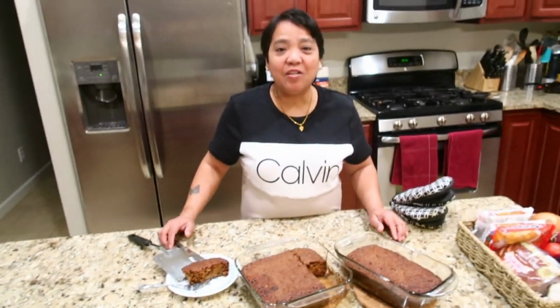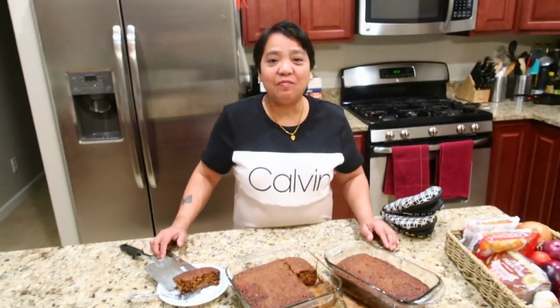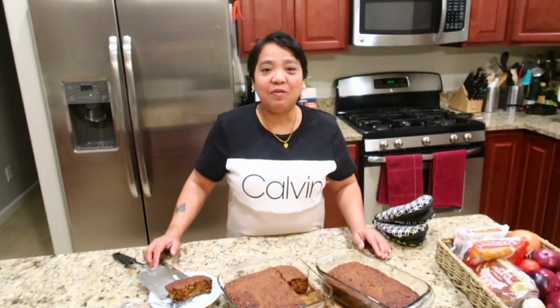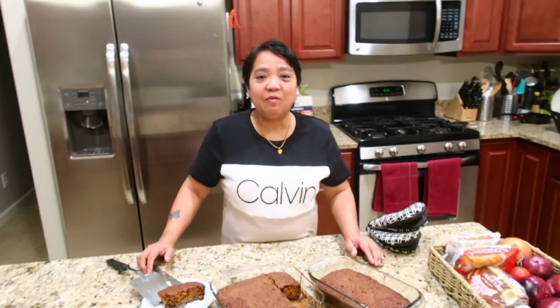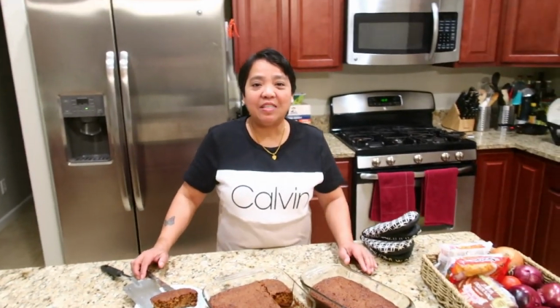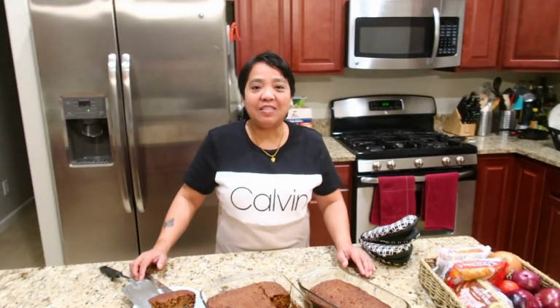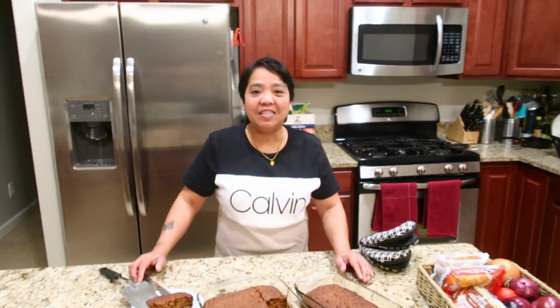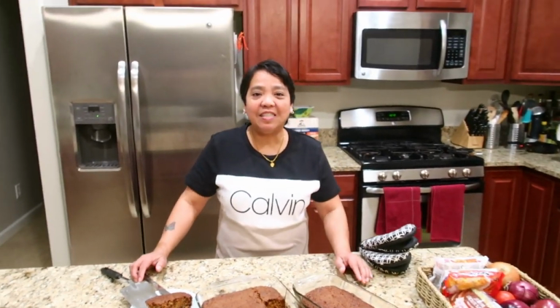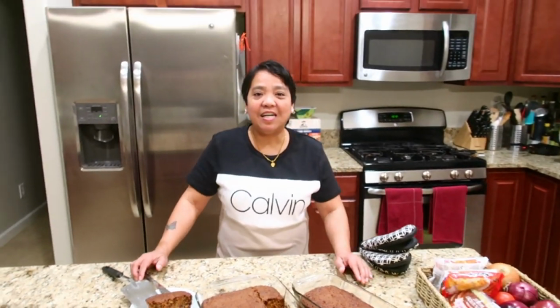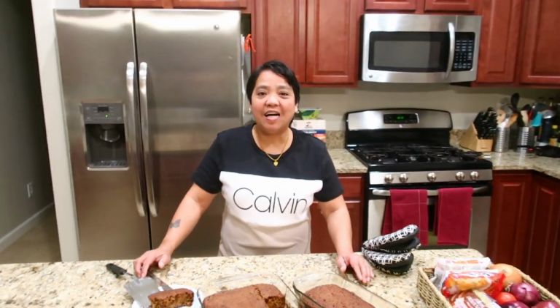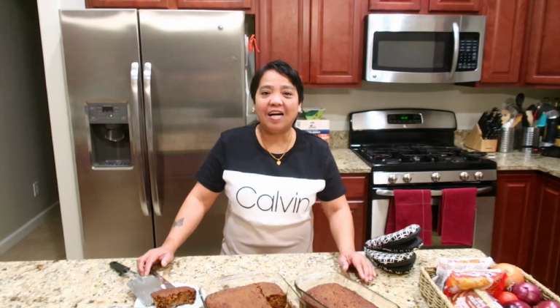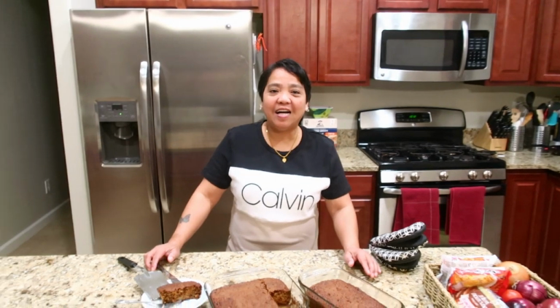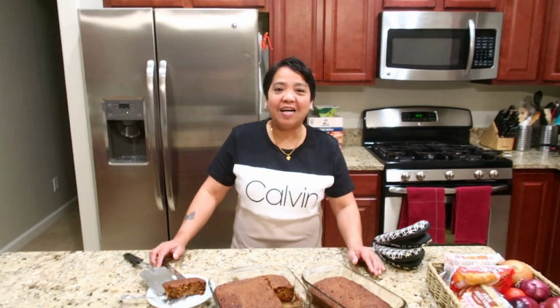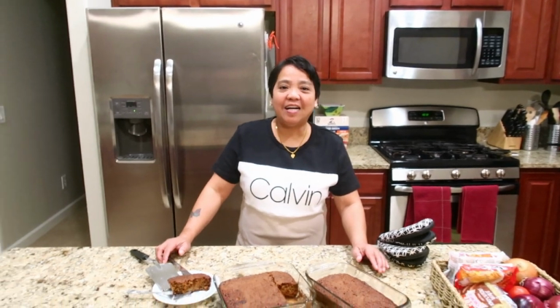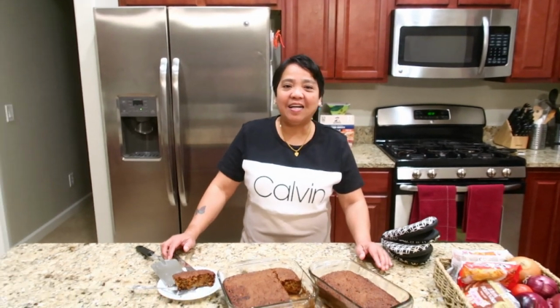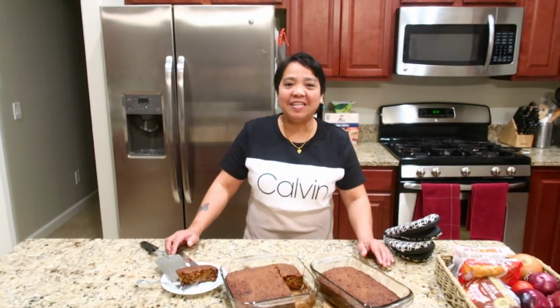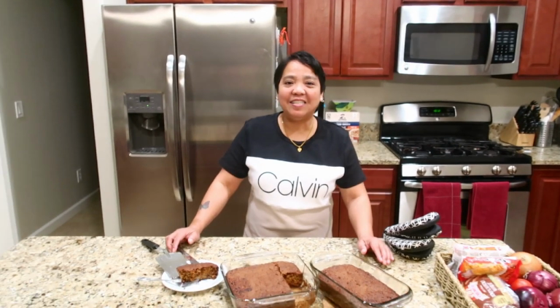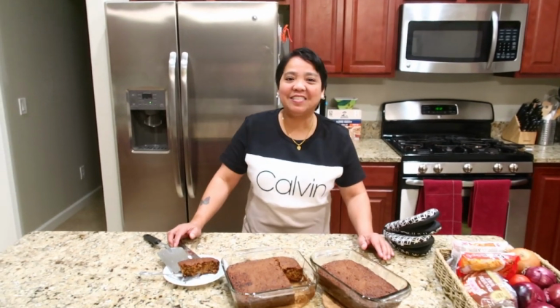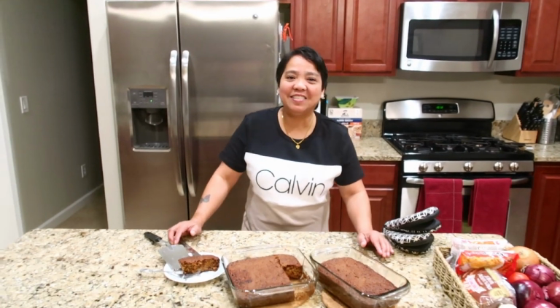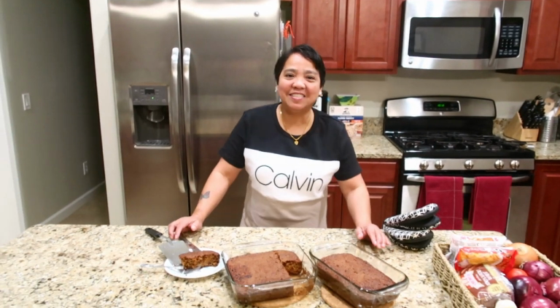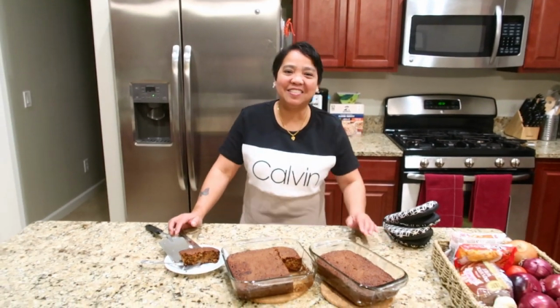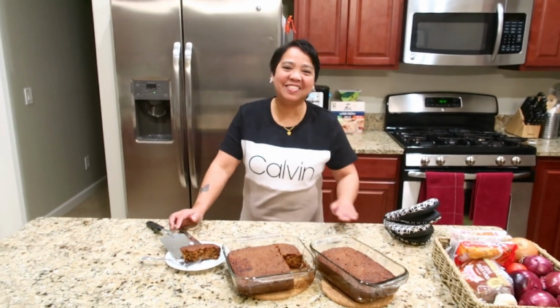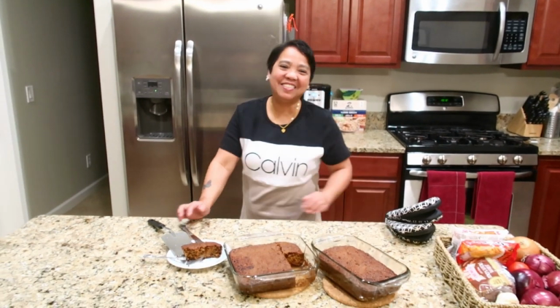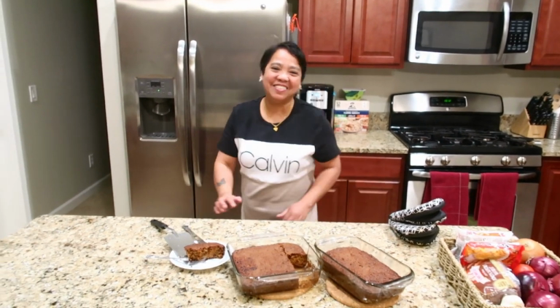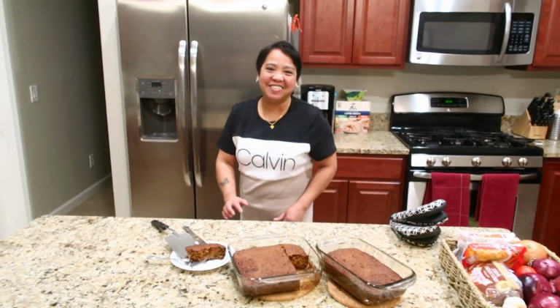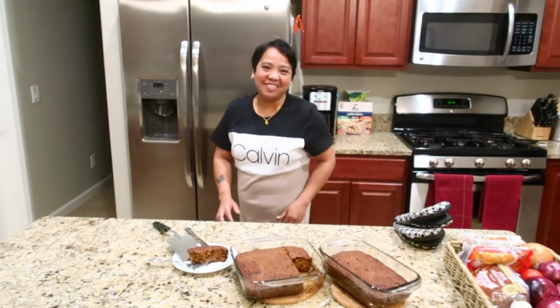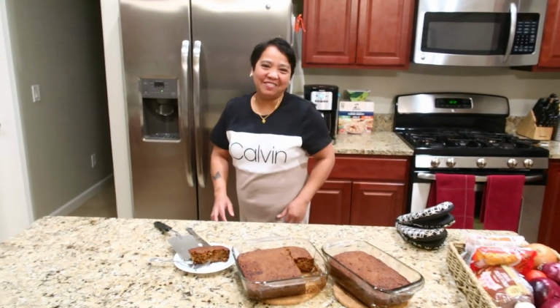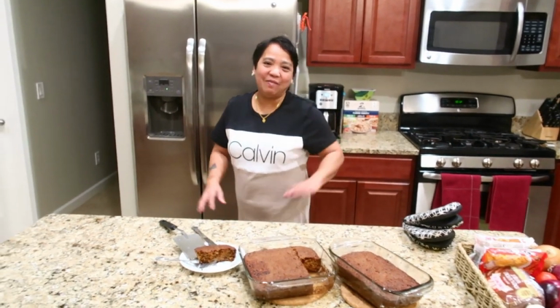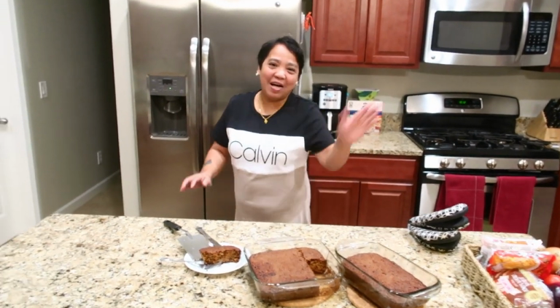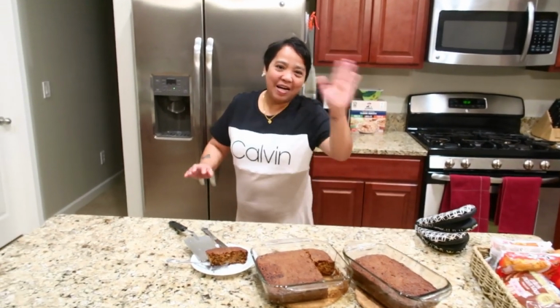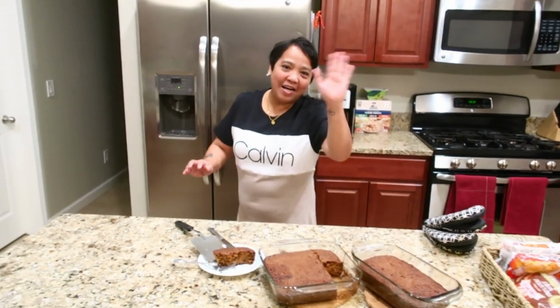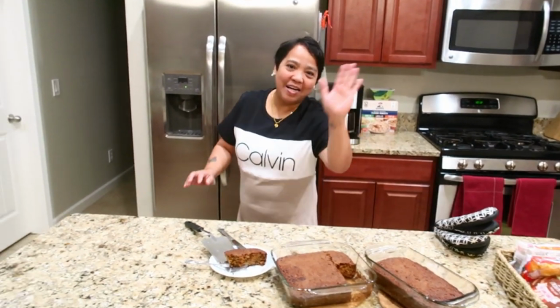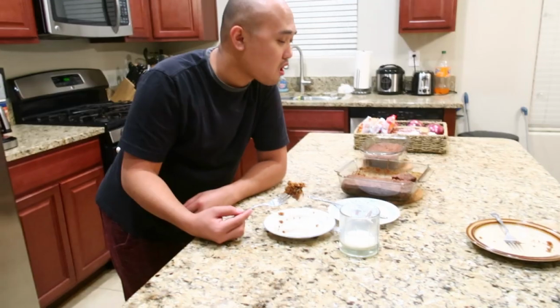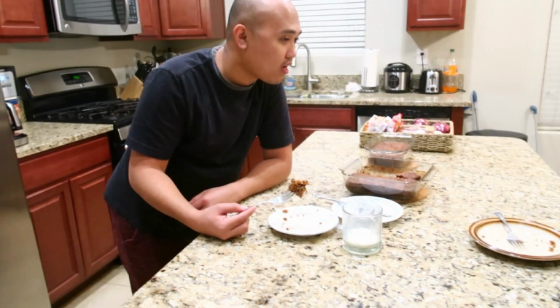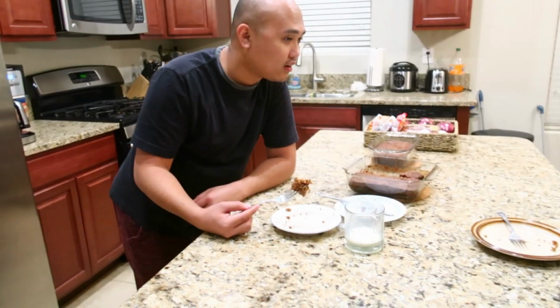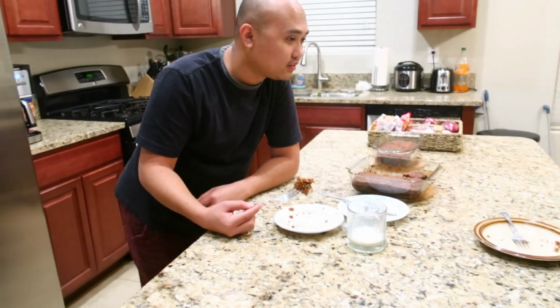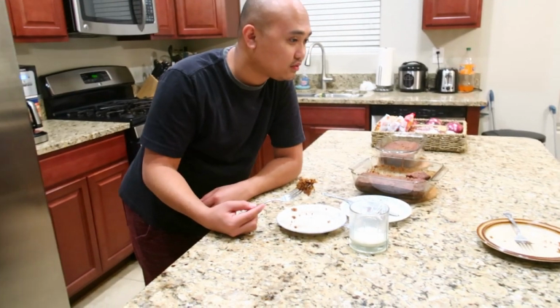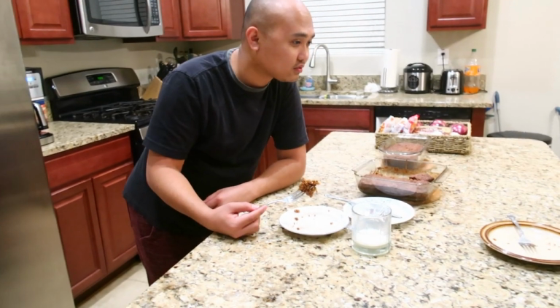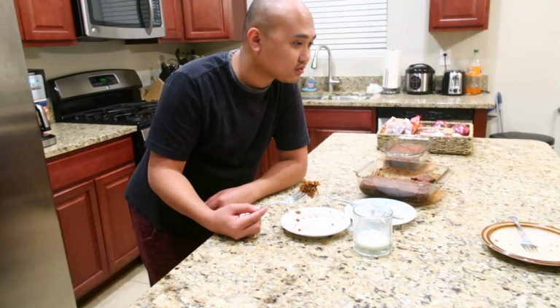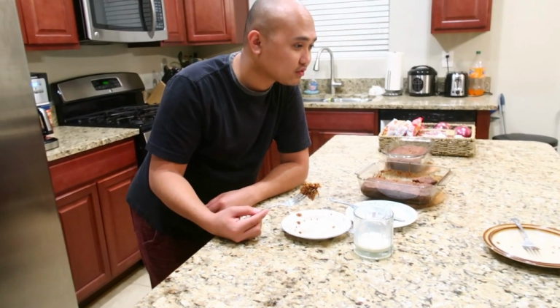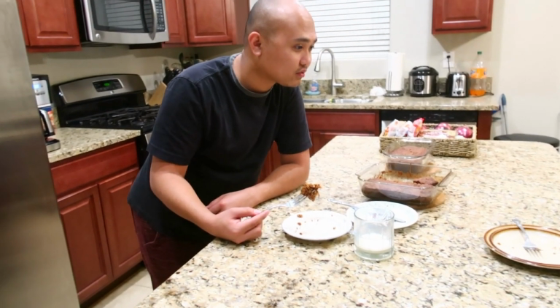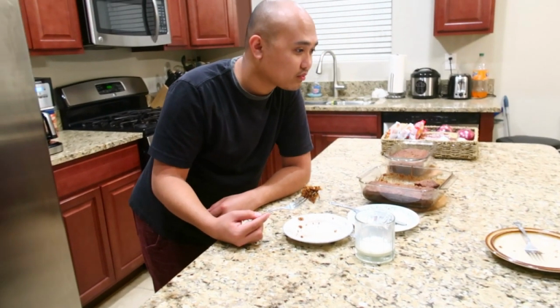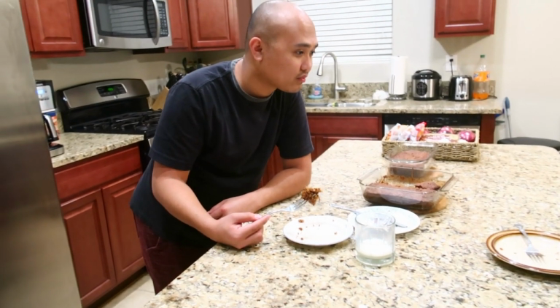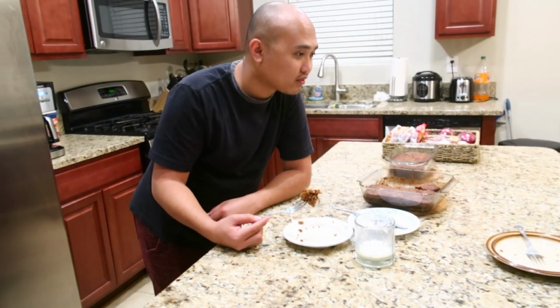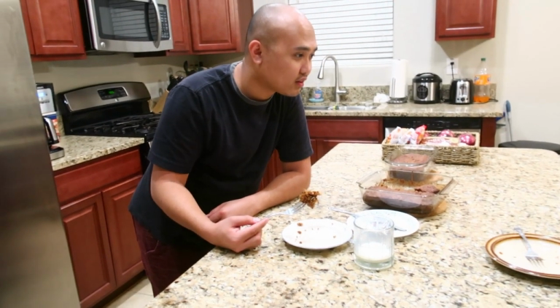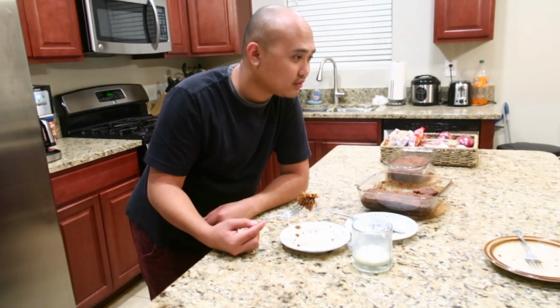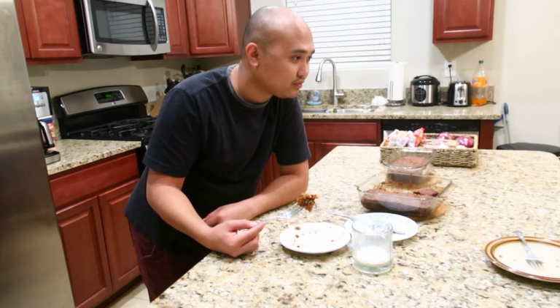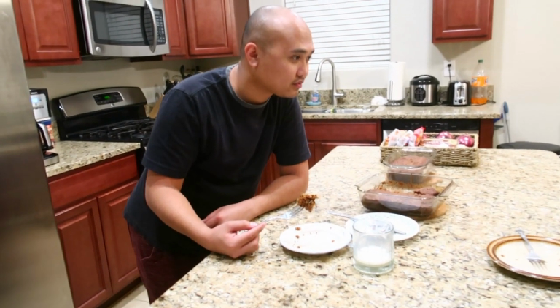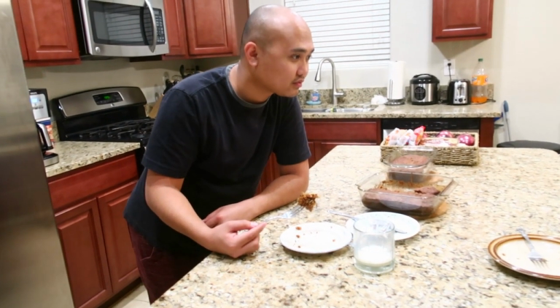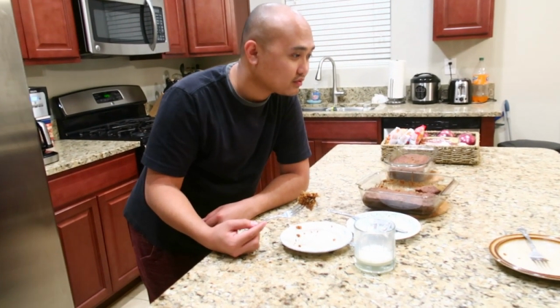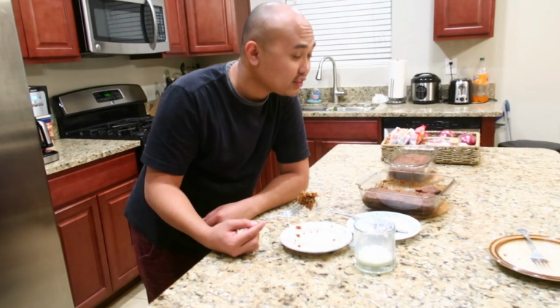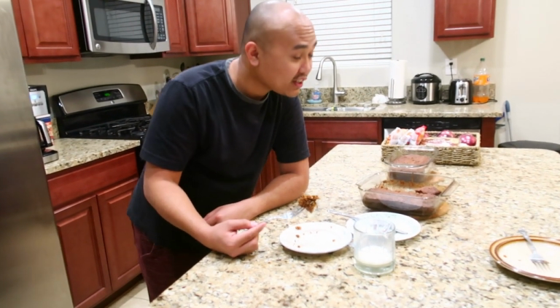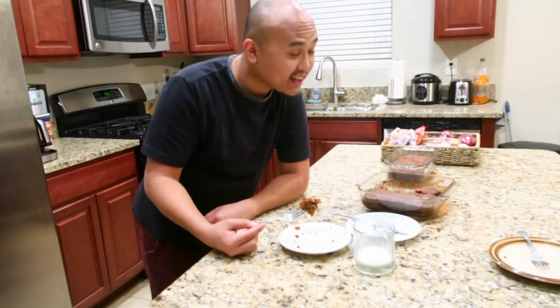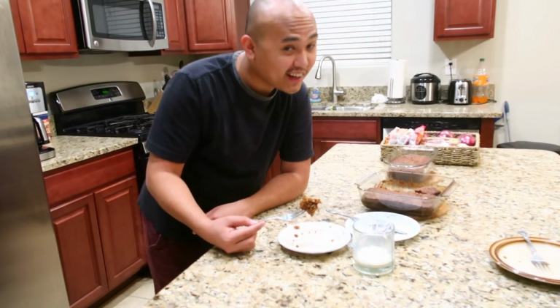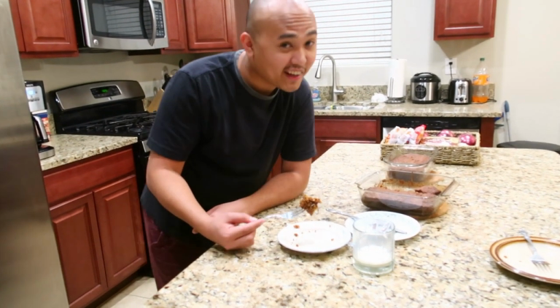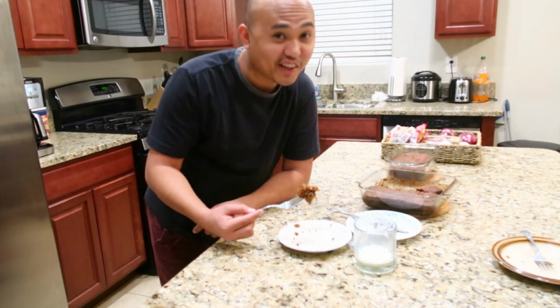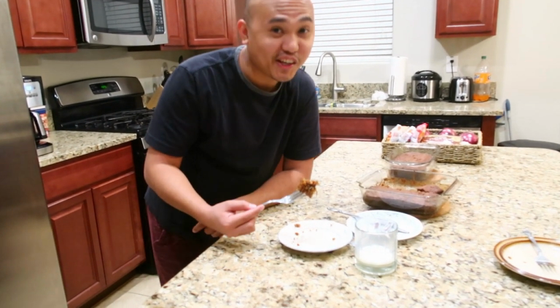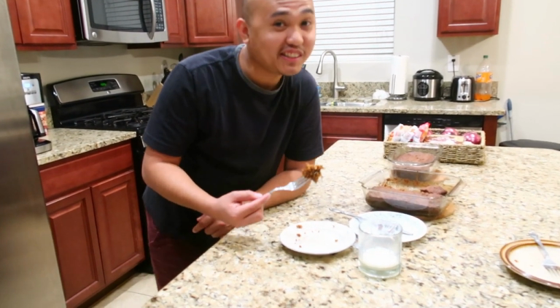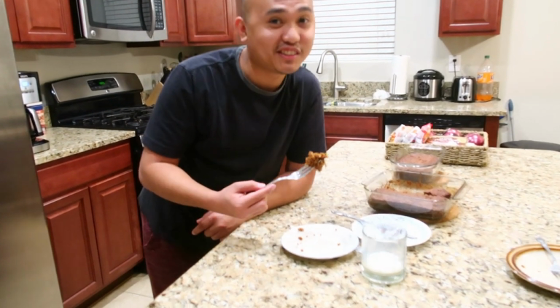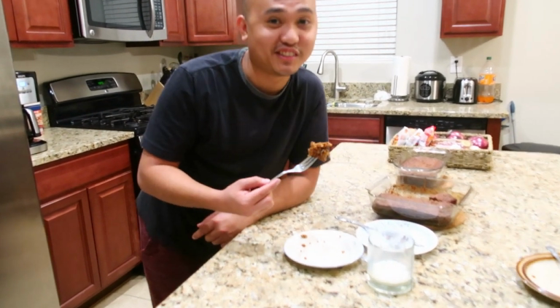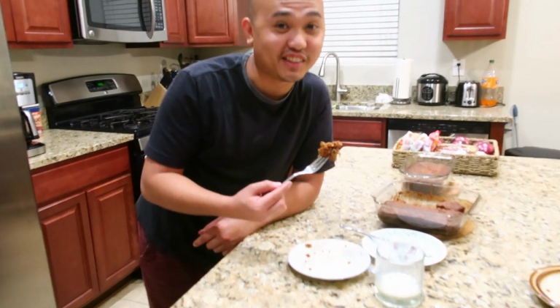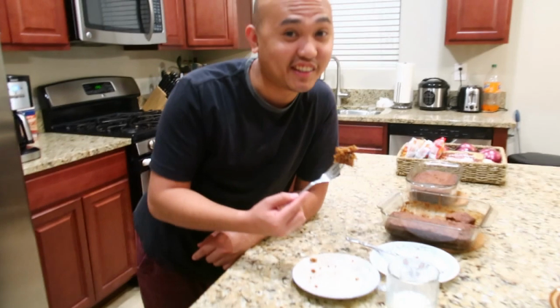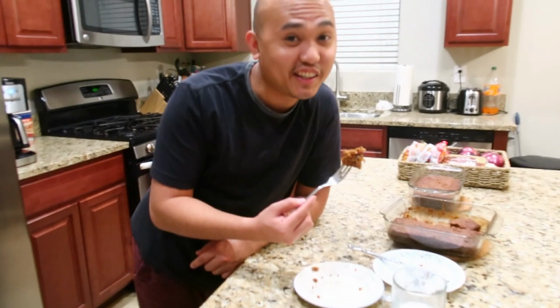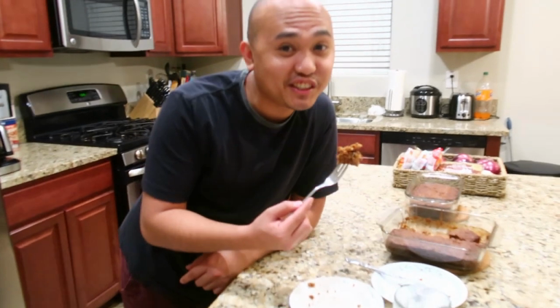Thank you for watching, guys. Bye! It's delicious.